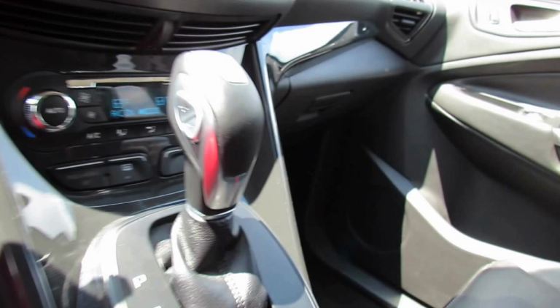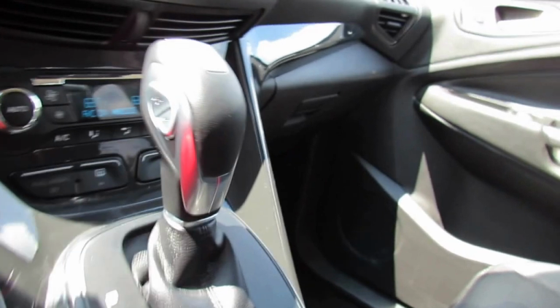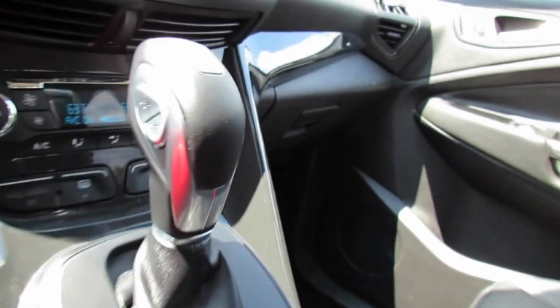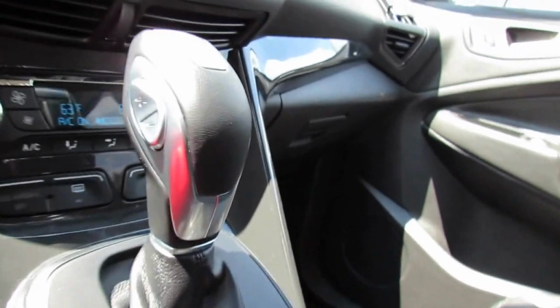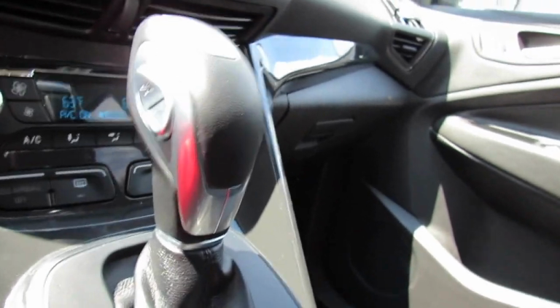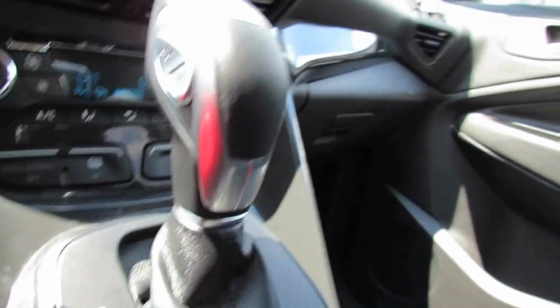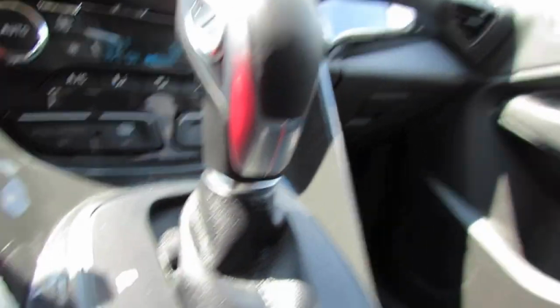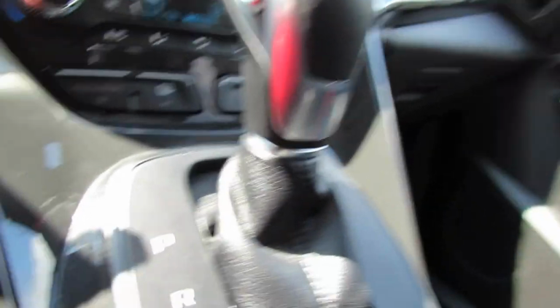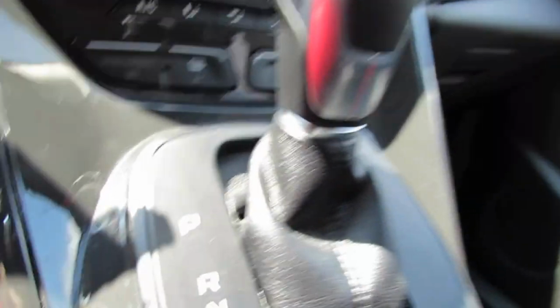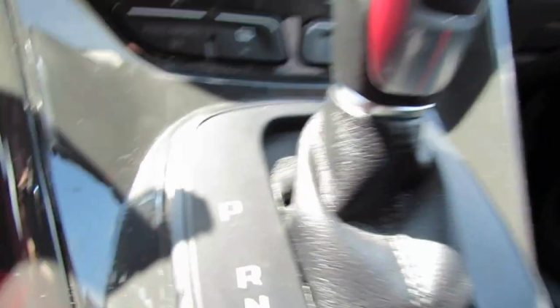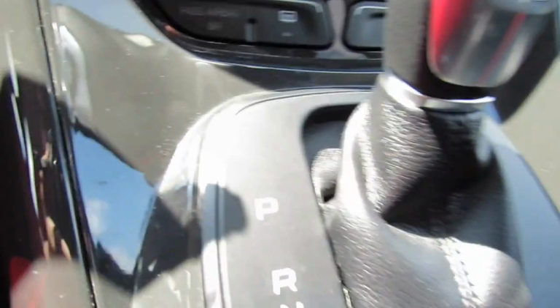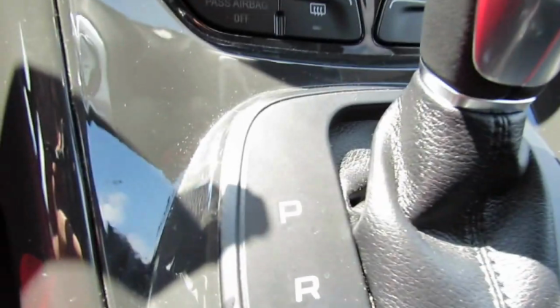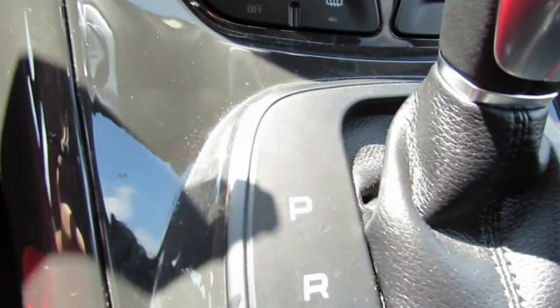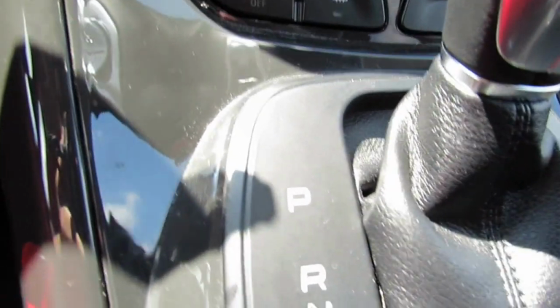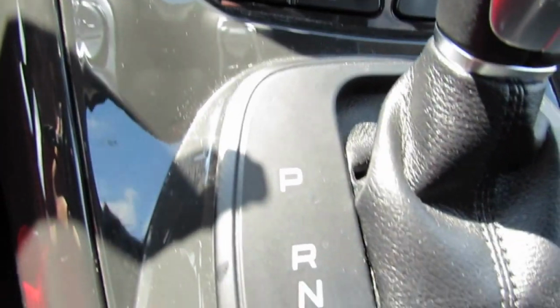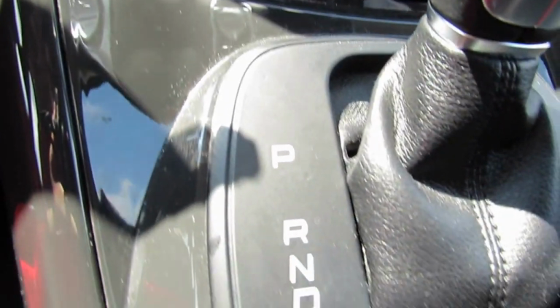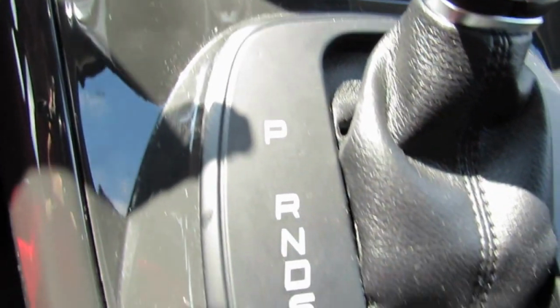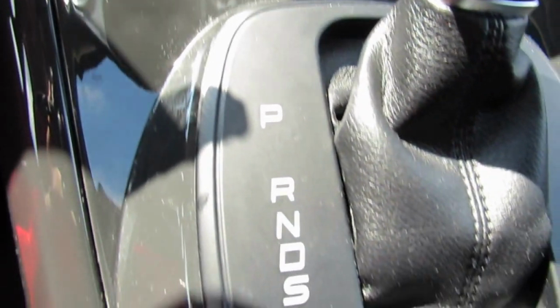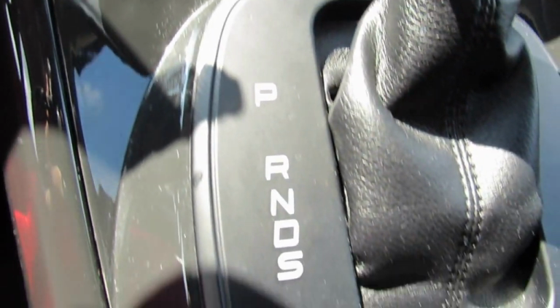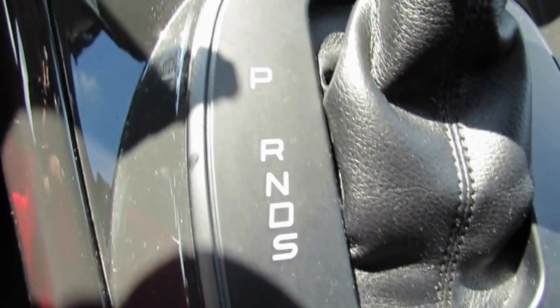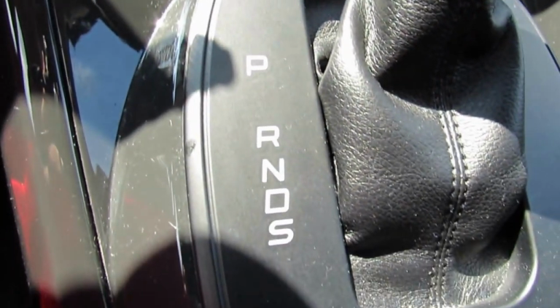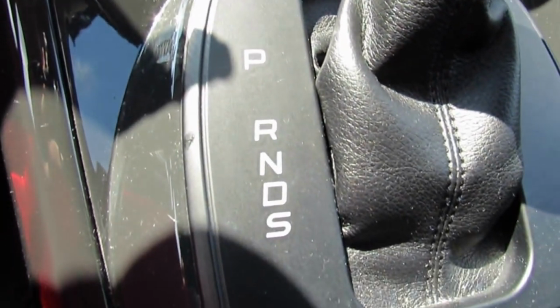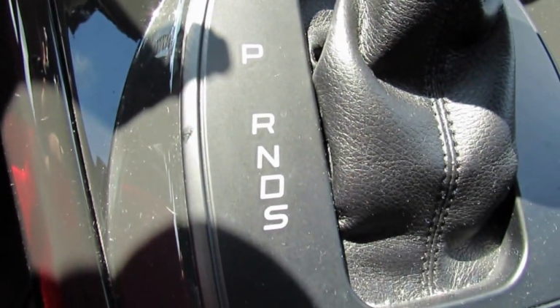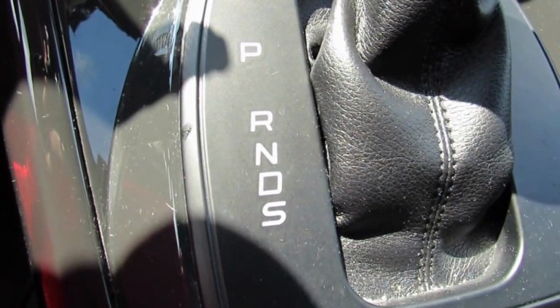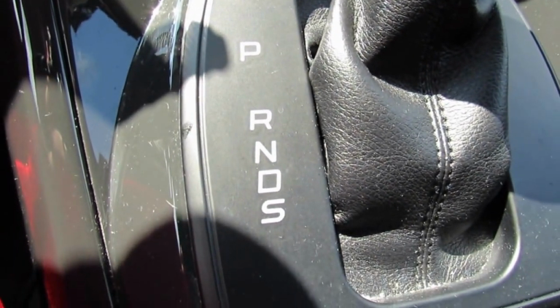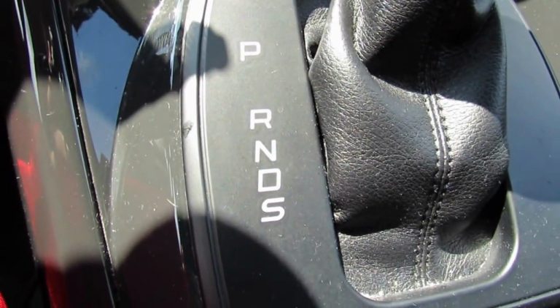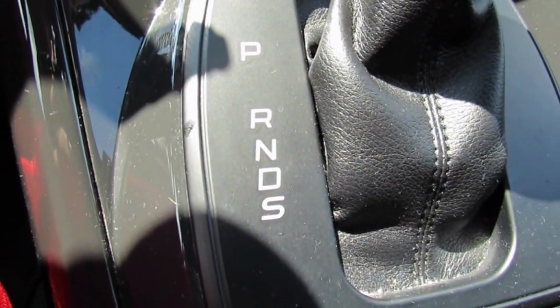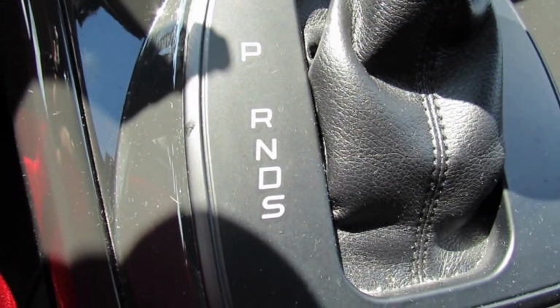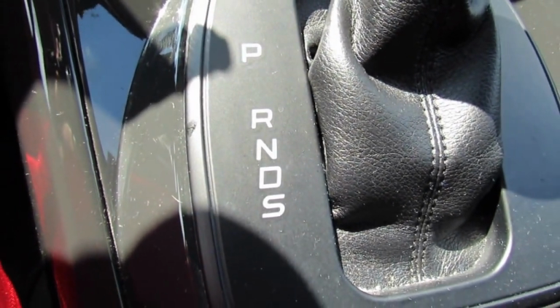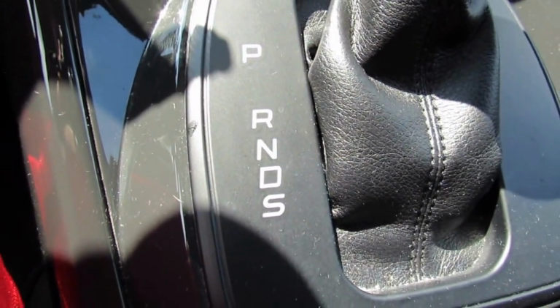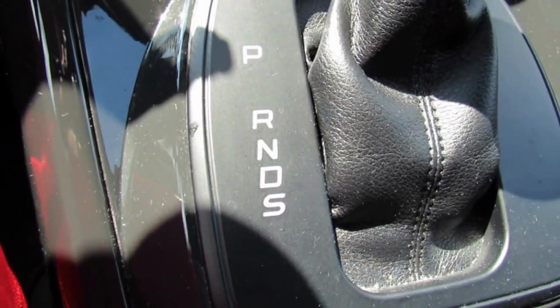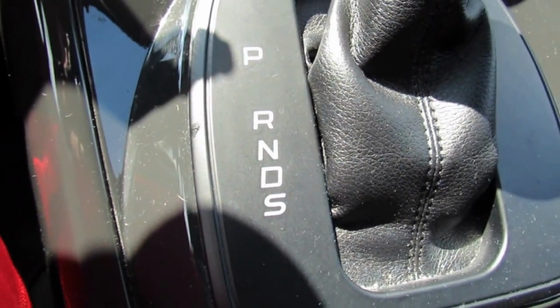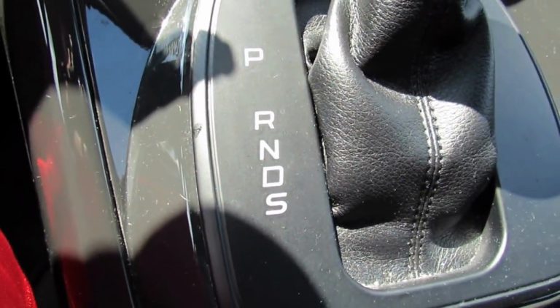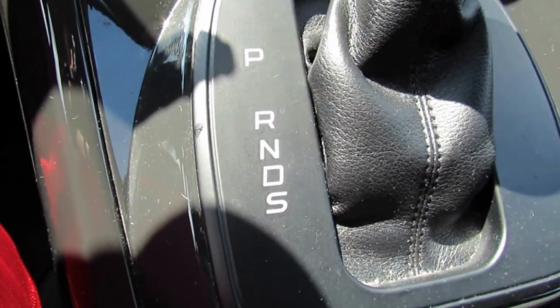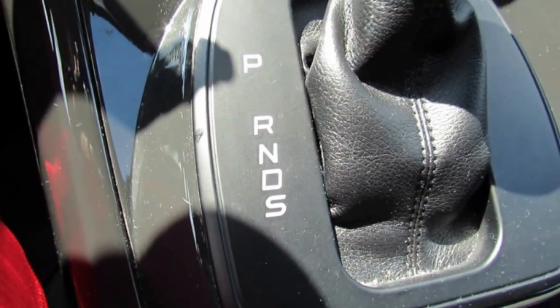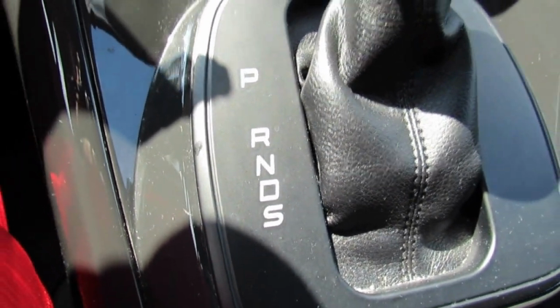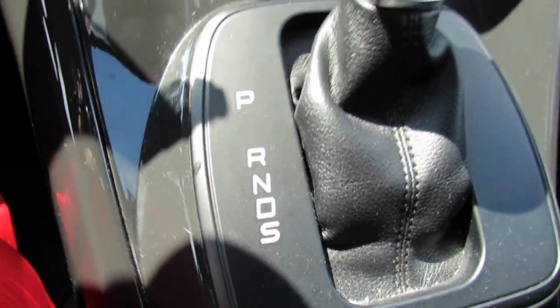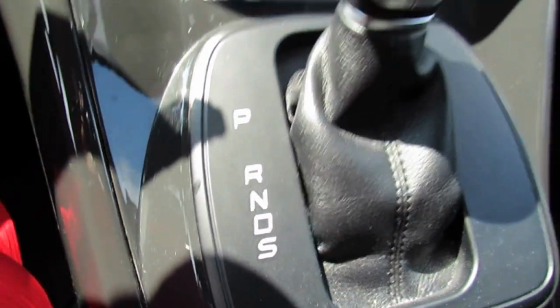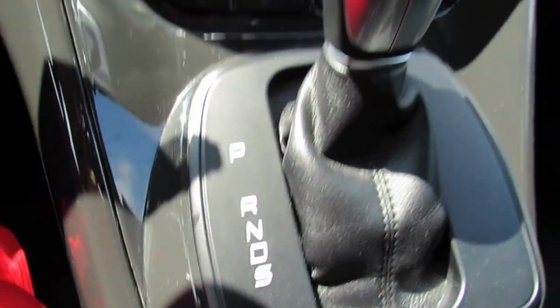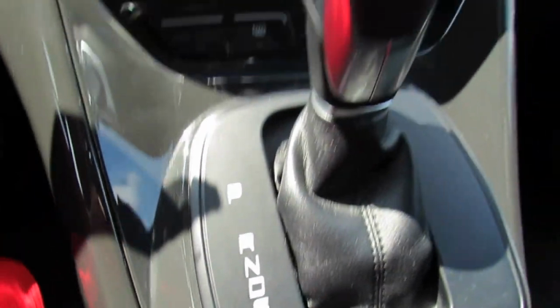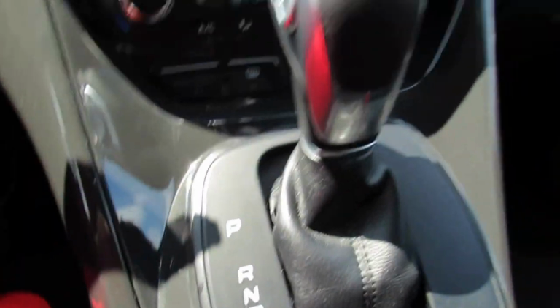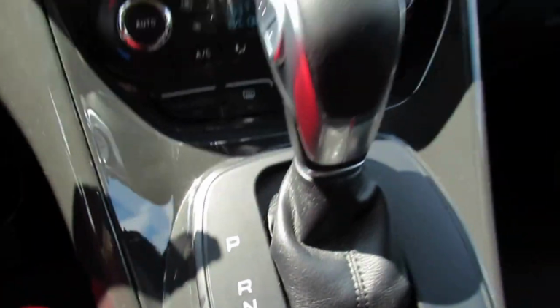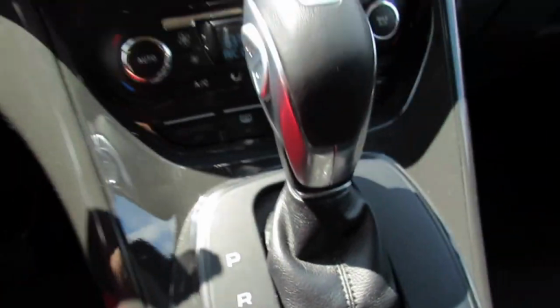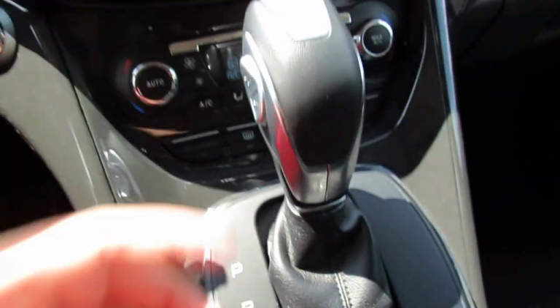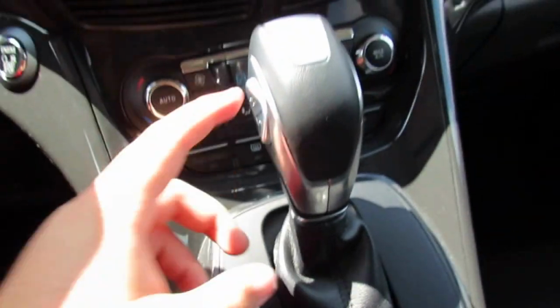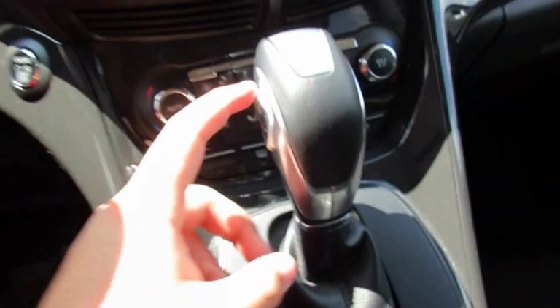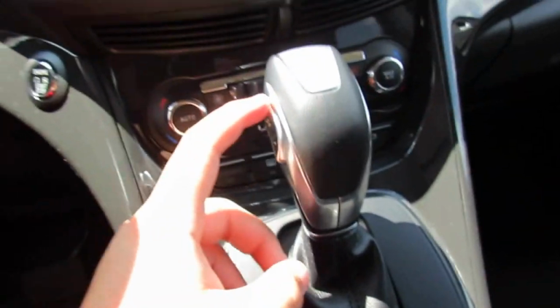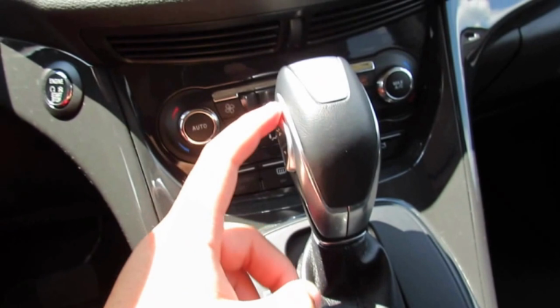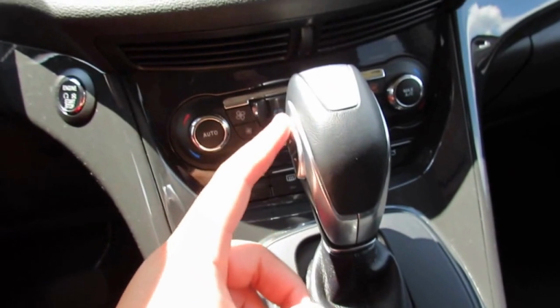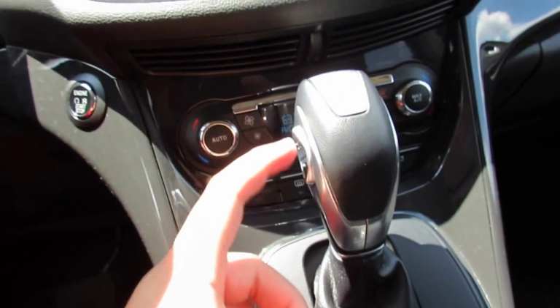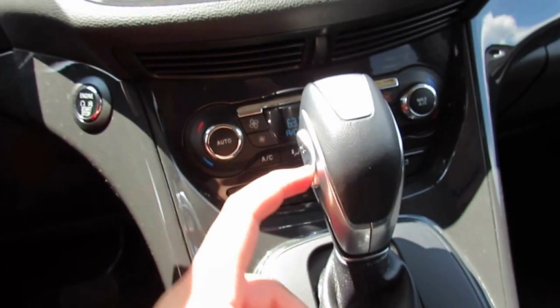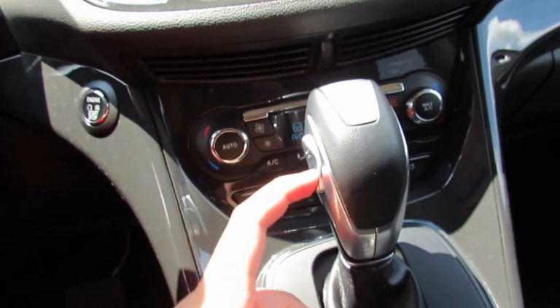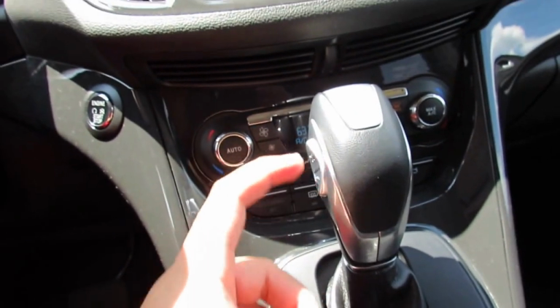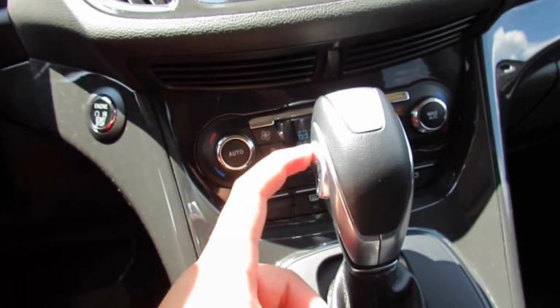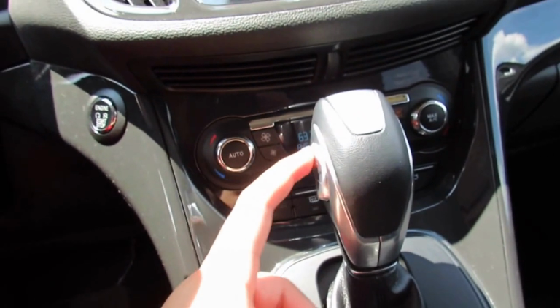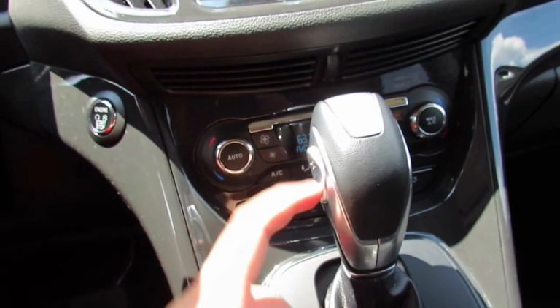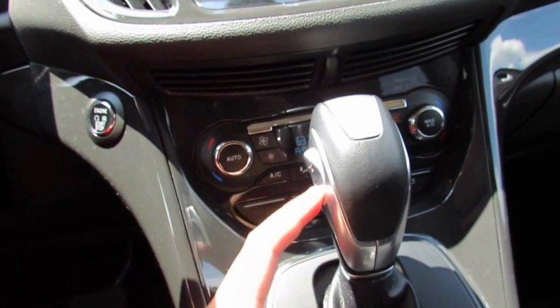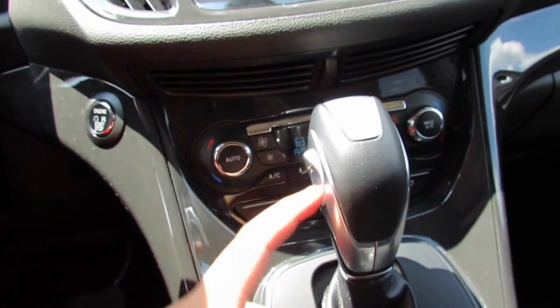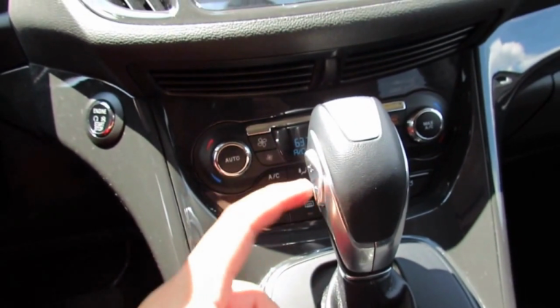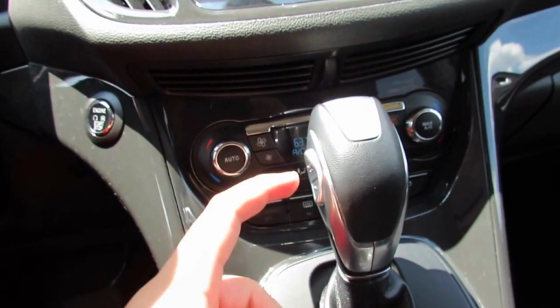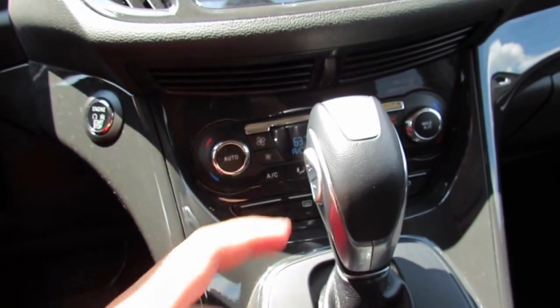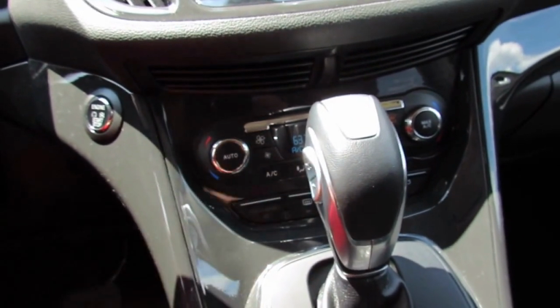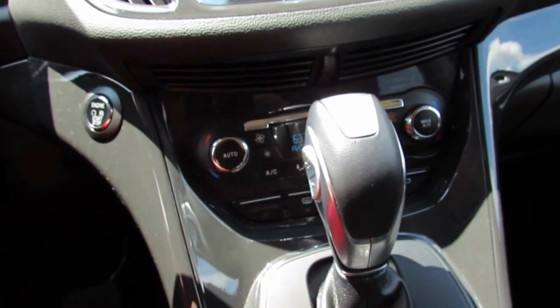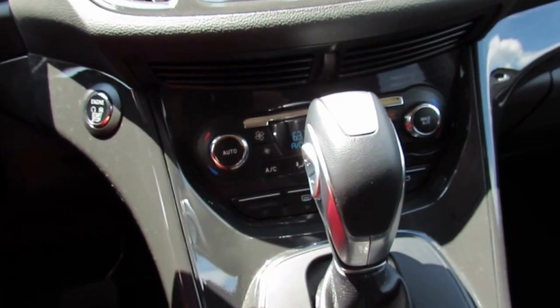Coming to the shifter, you have Park, Reverse, Neutral, Drive, and Sport, with a Sport mode selector button.